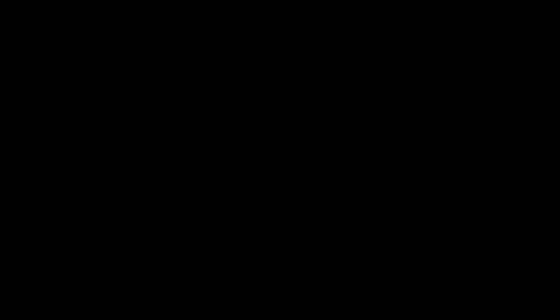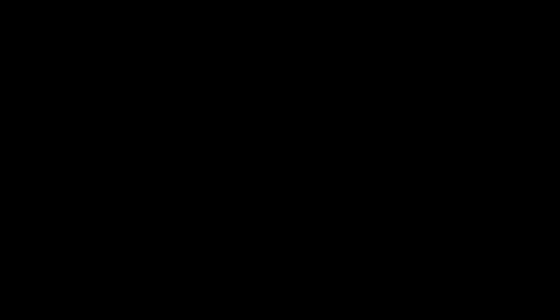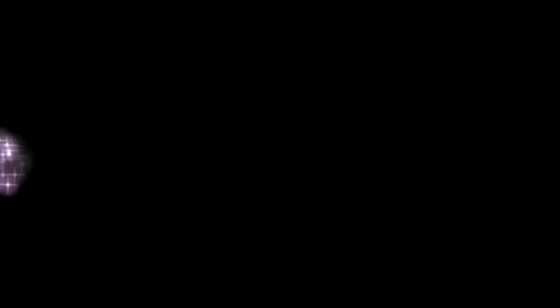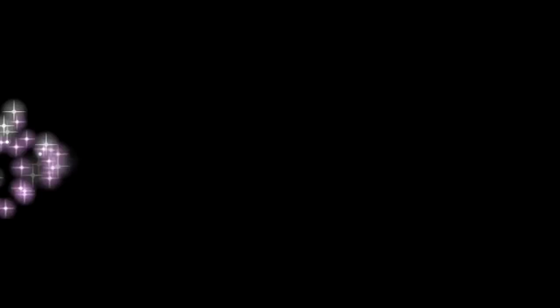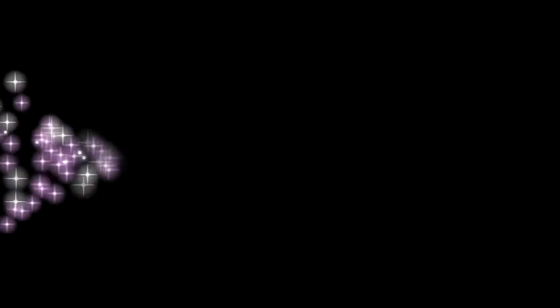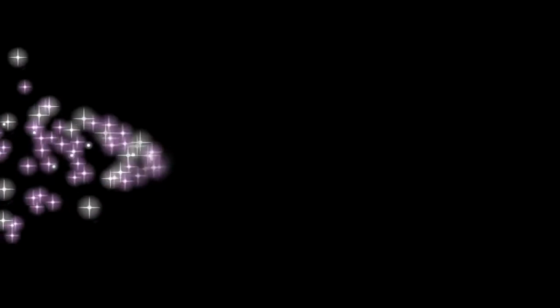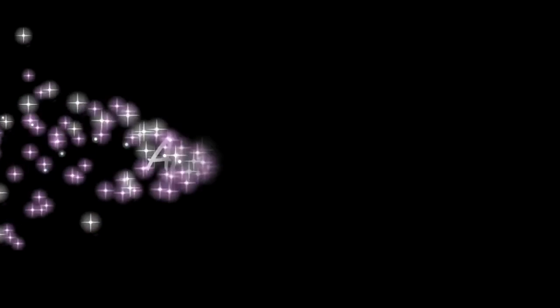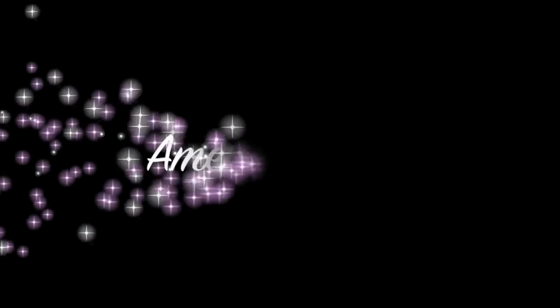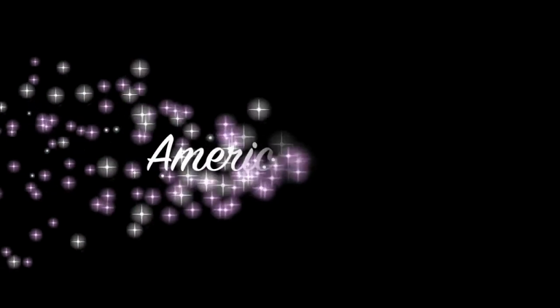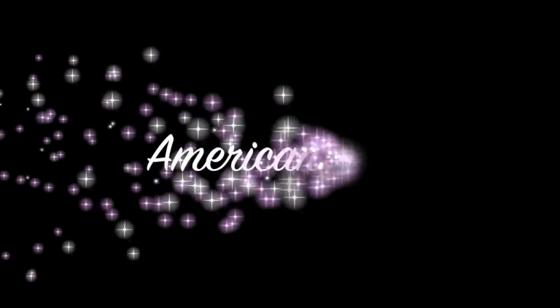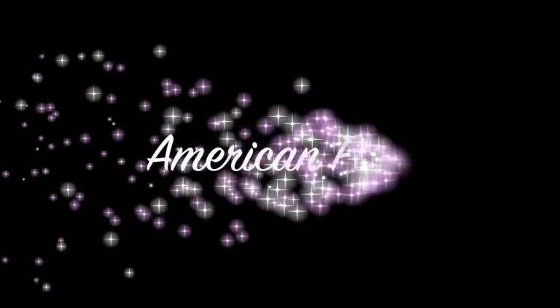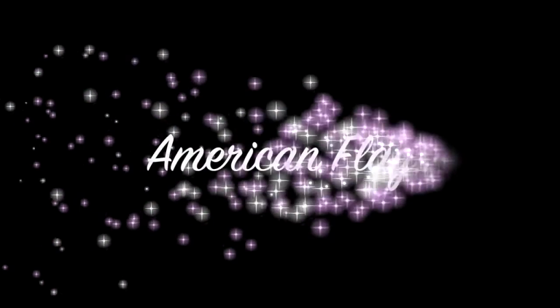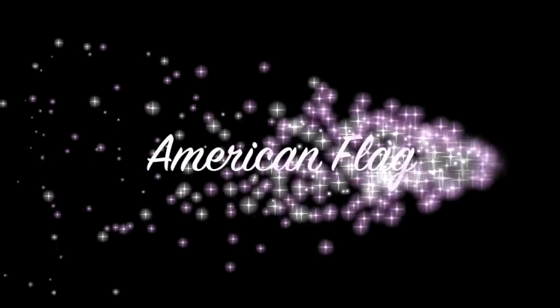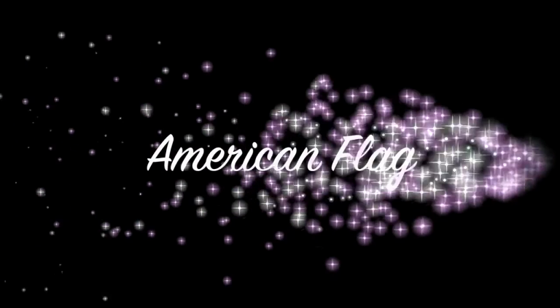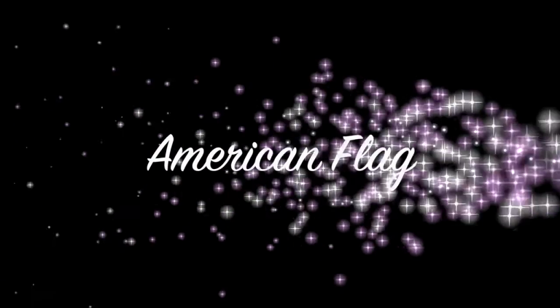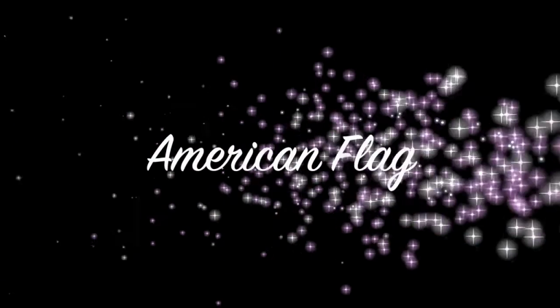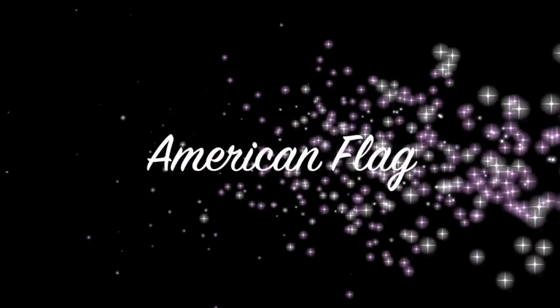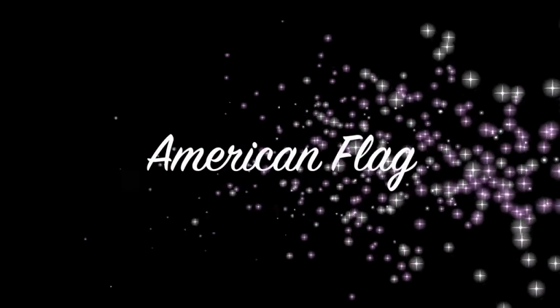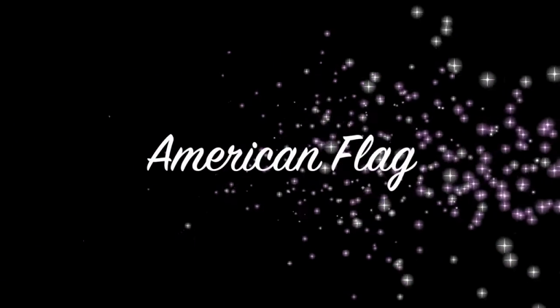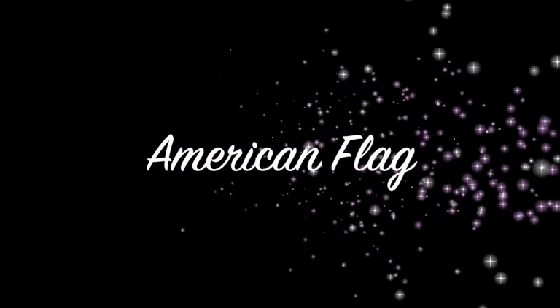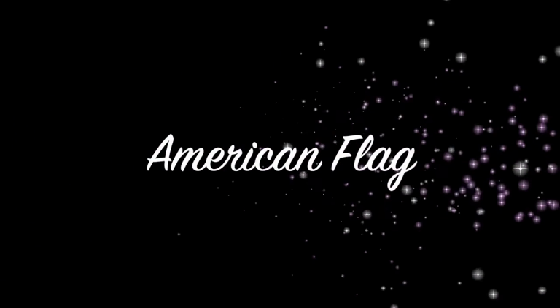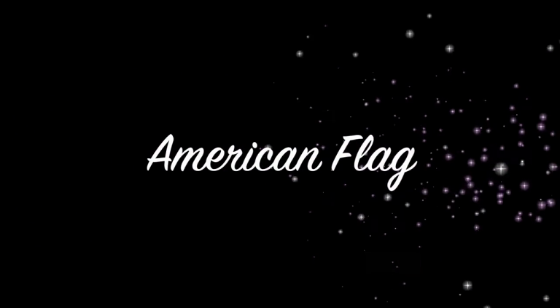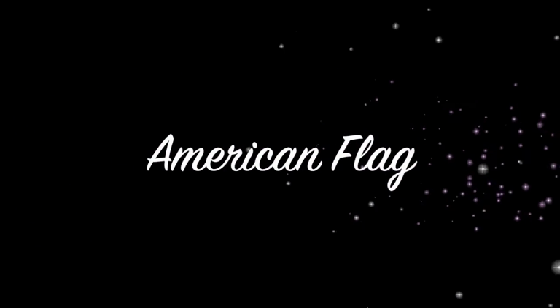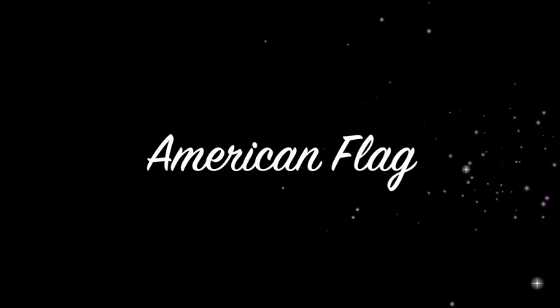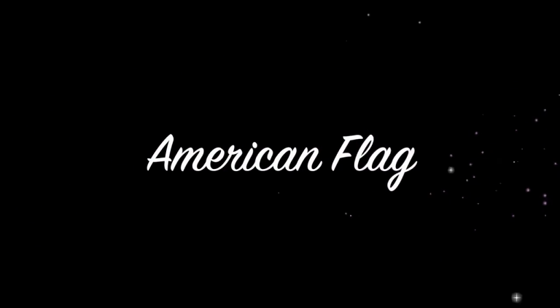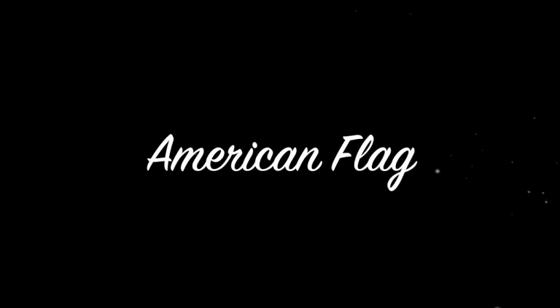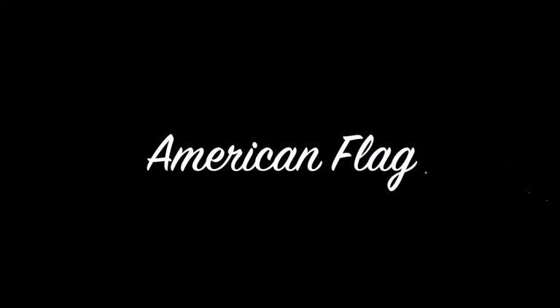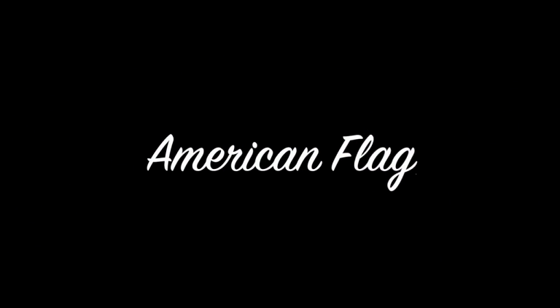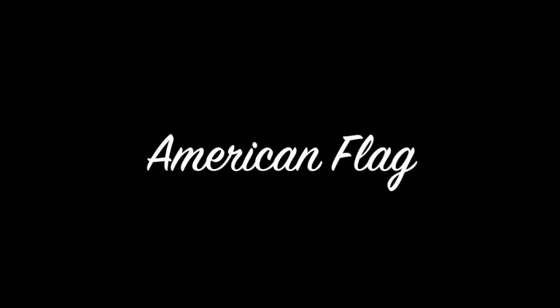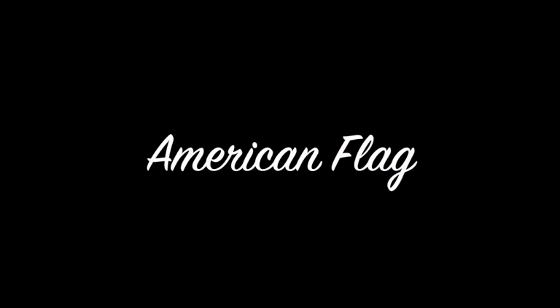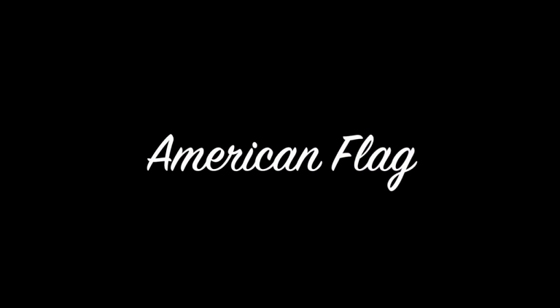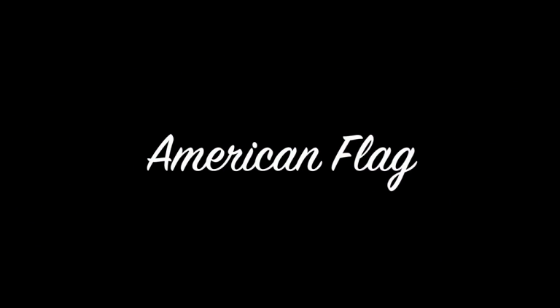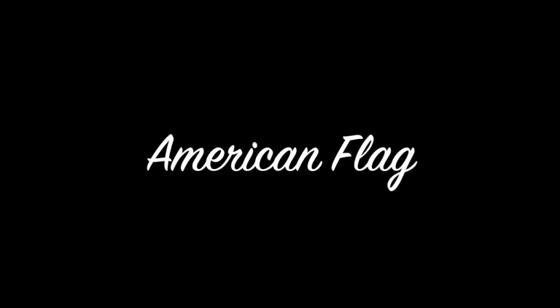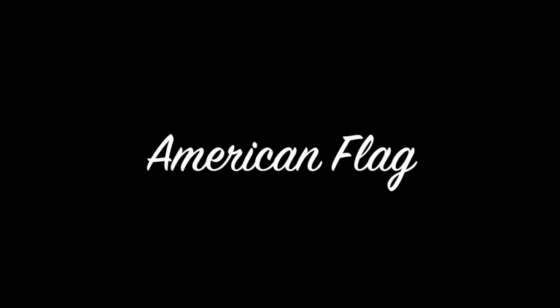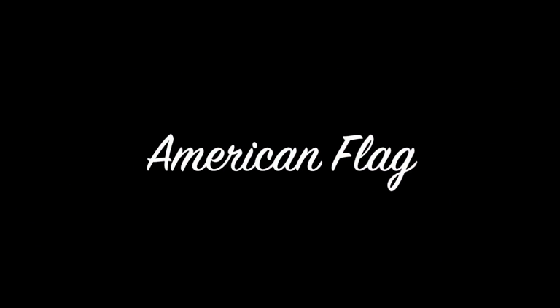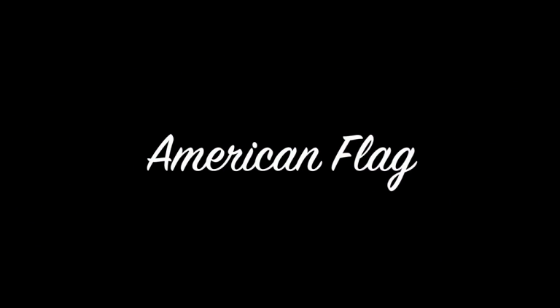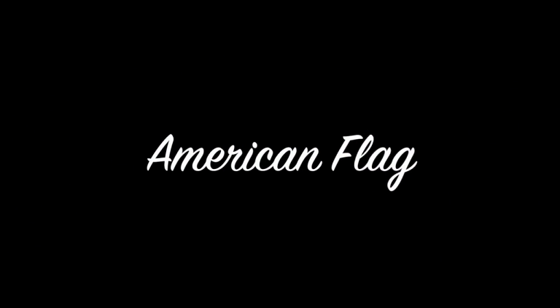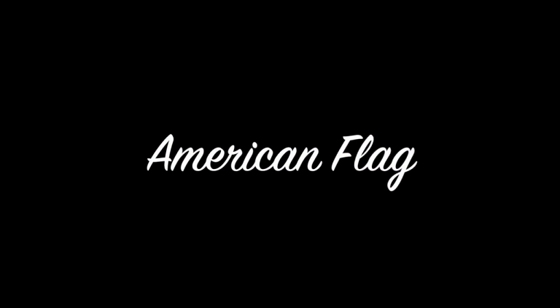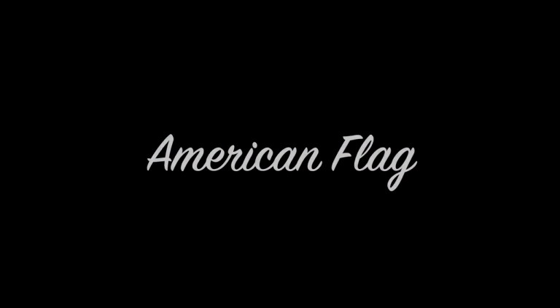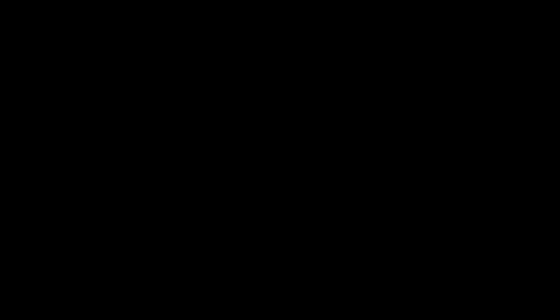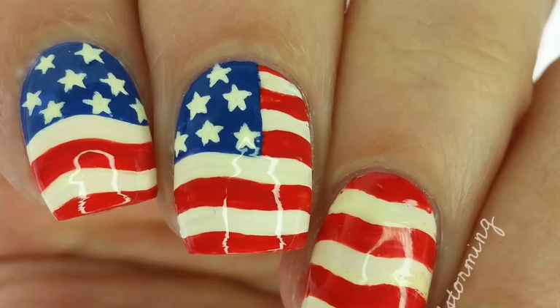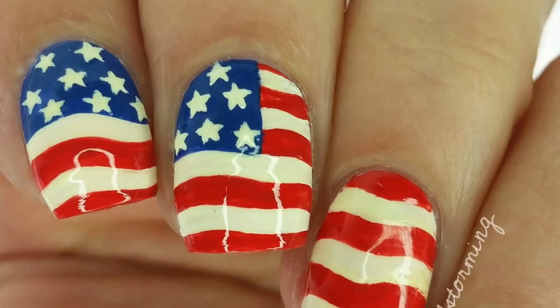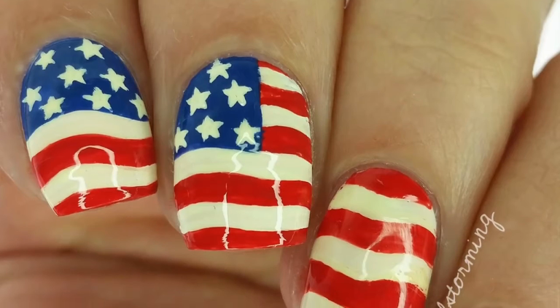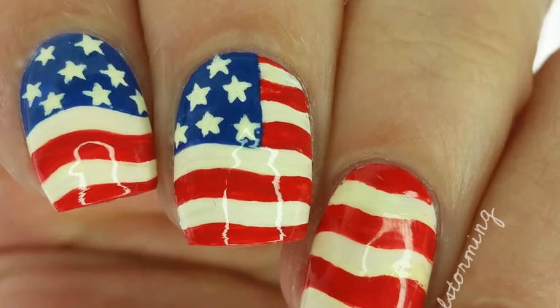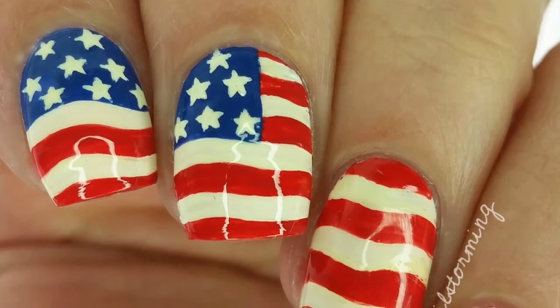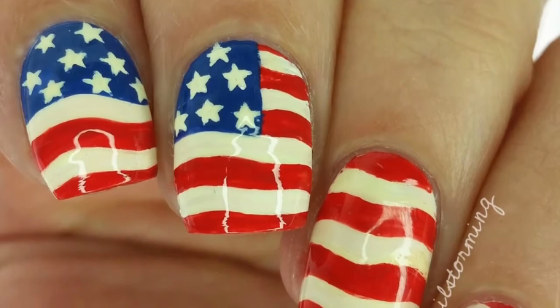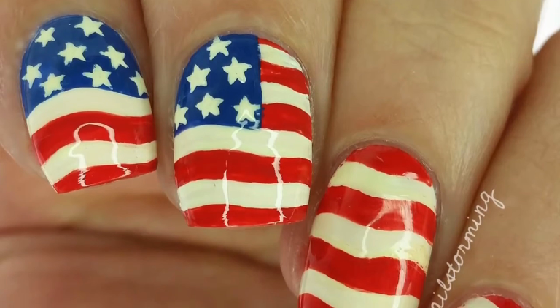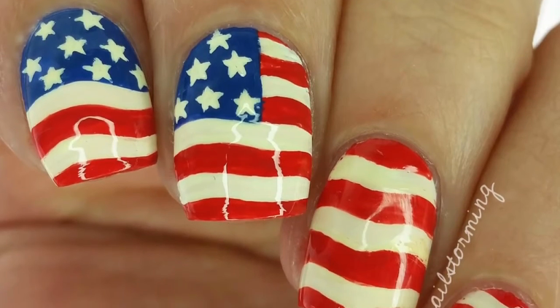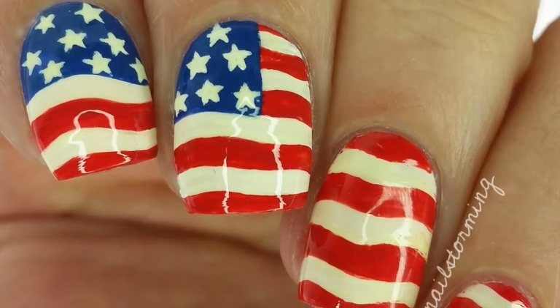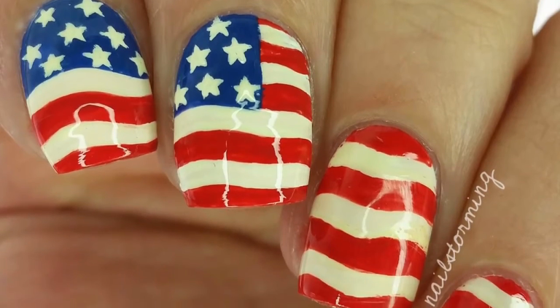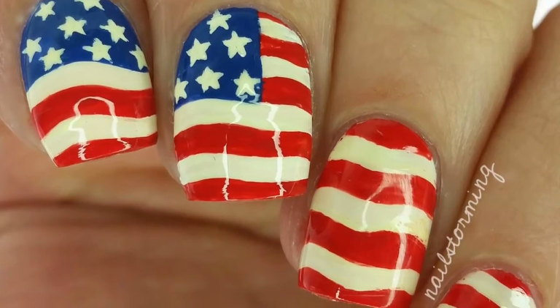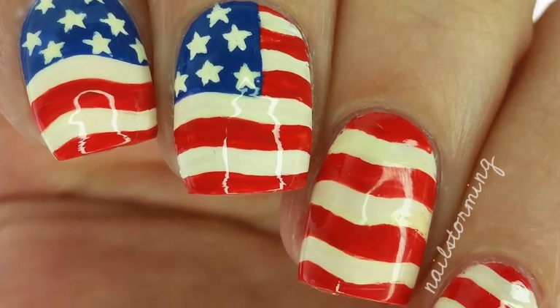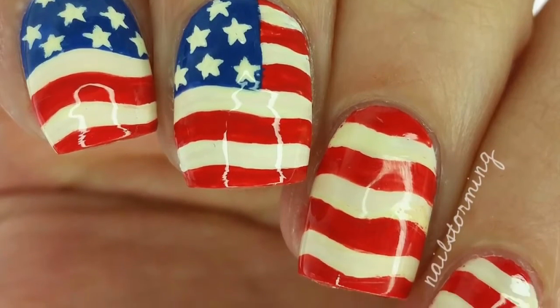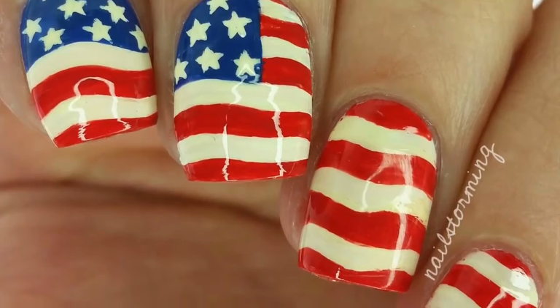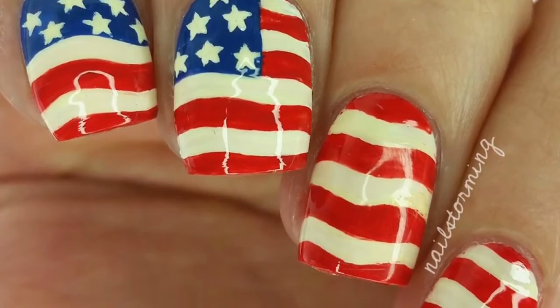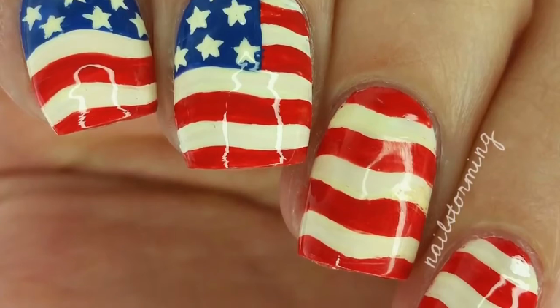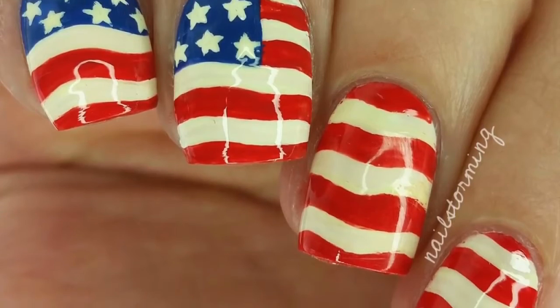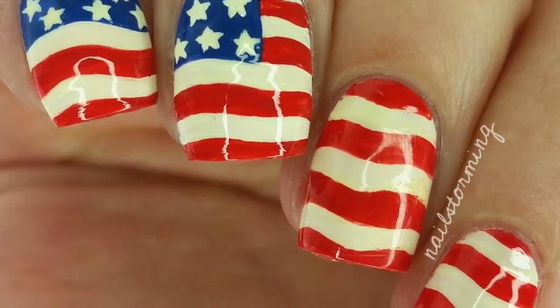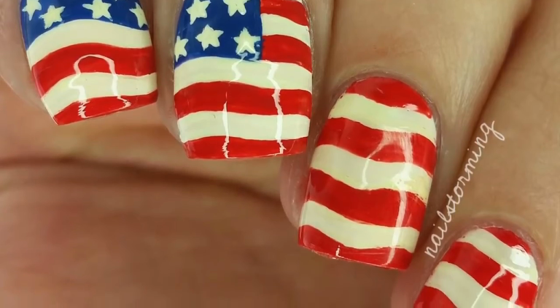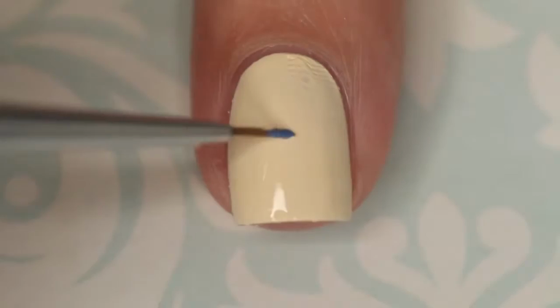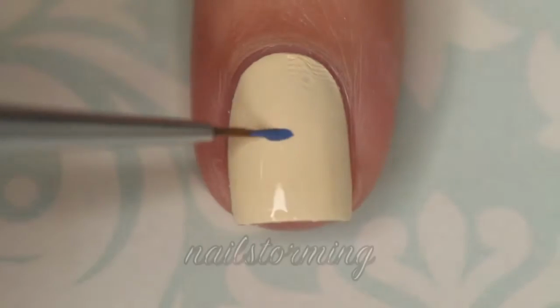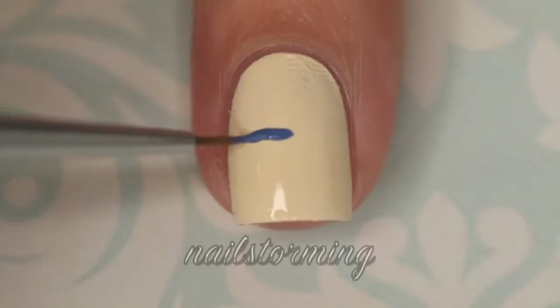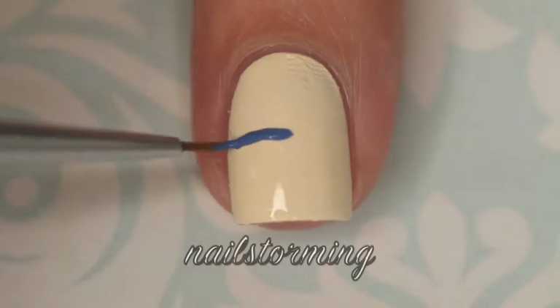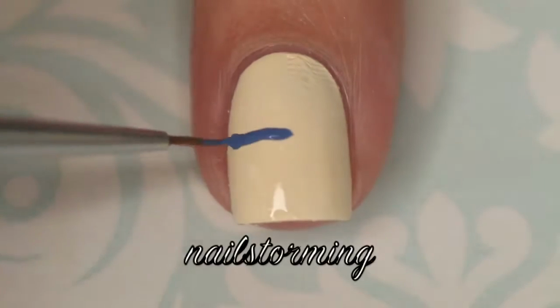Hey guys, today we're going to do an American flag design. This is perfect for Memorial Day, Fourth of July, or any patriotic holiday.